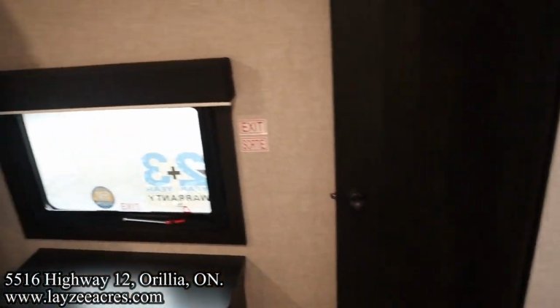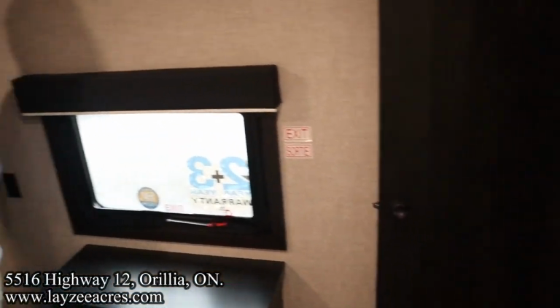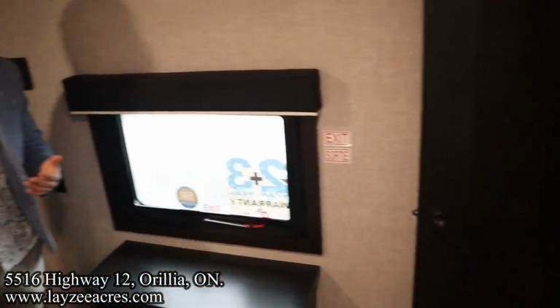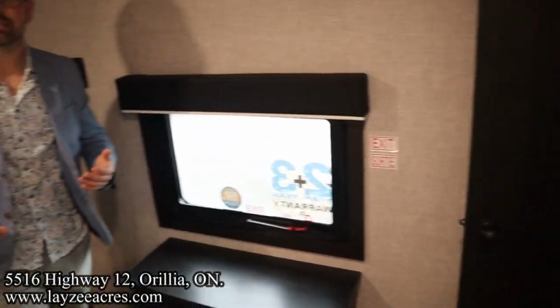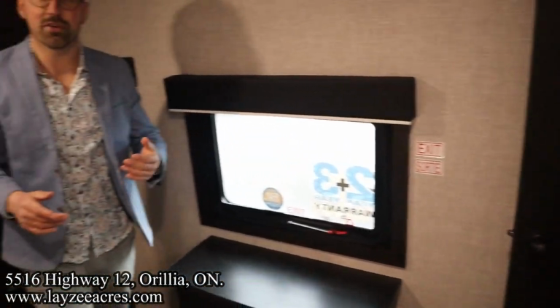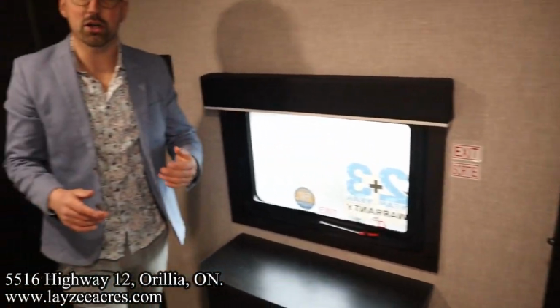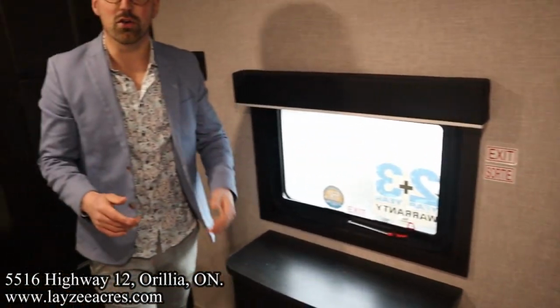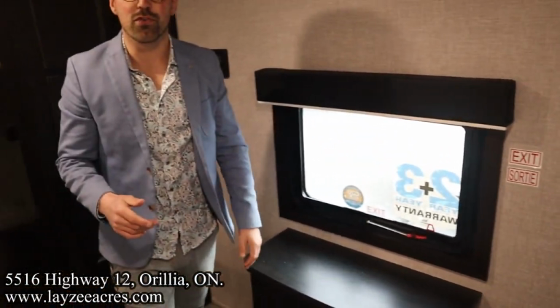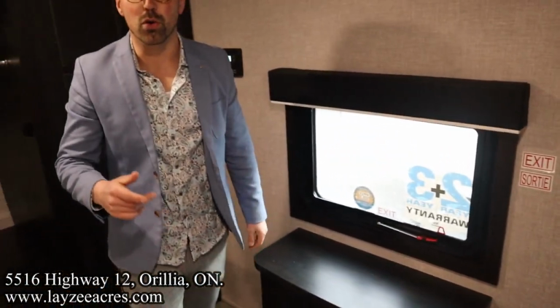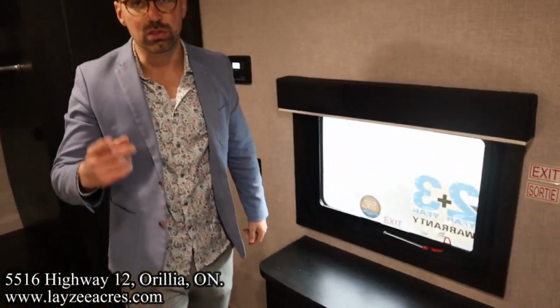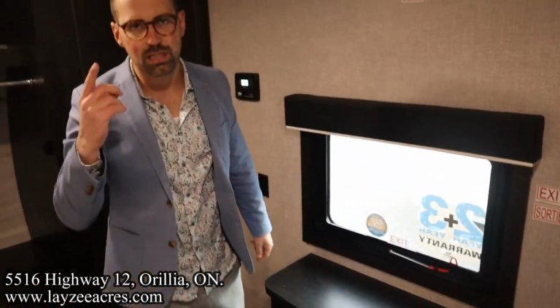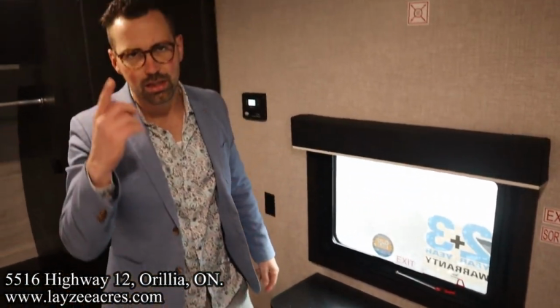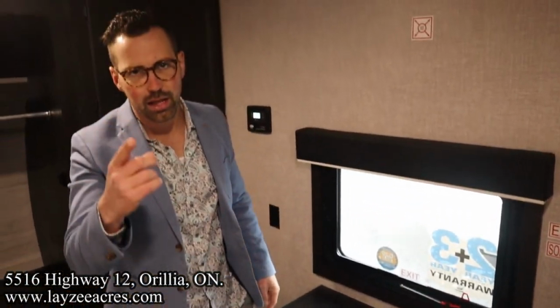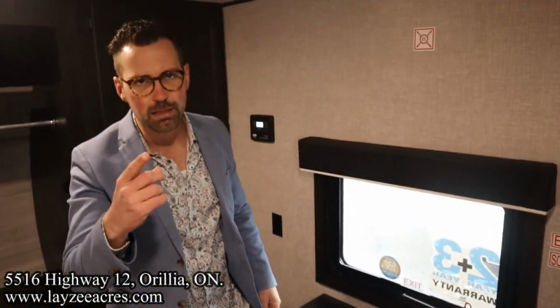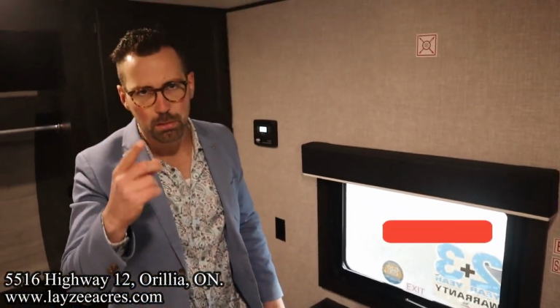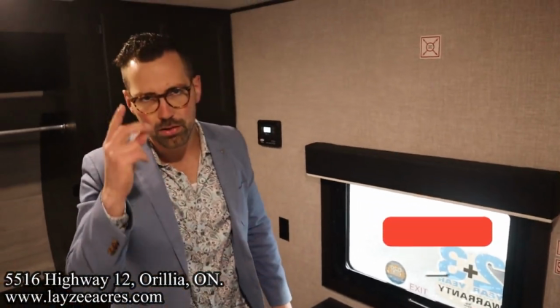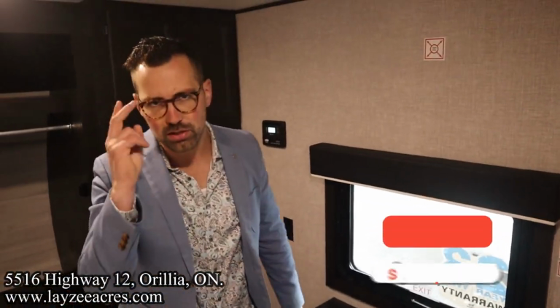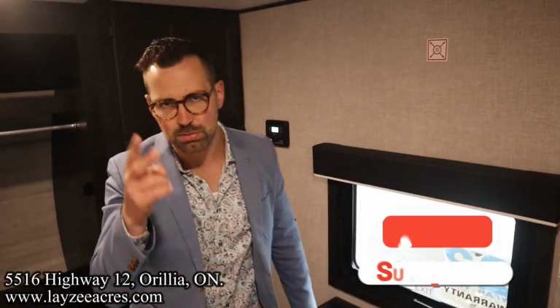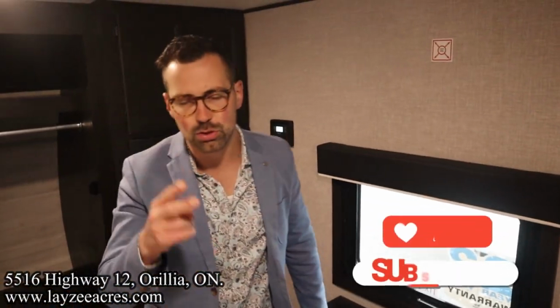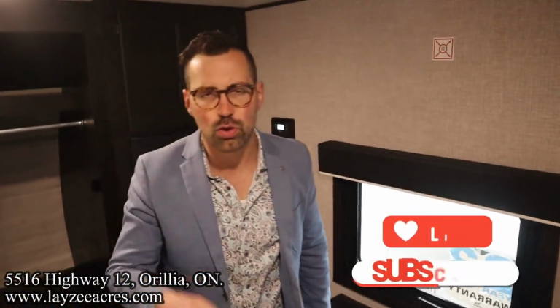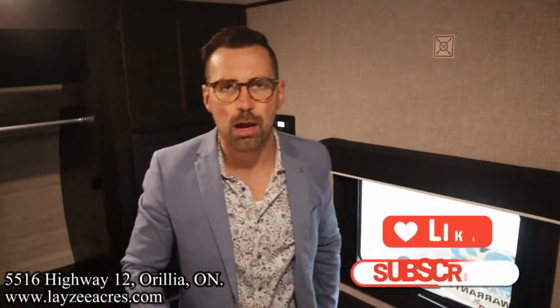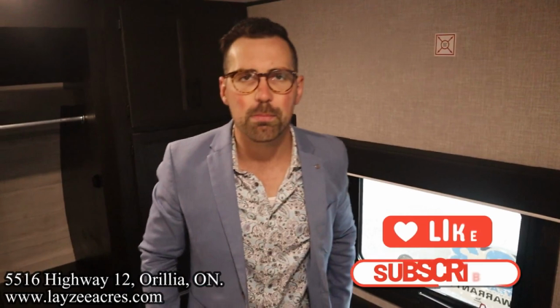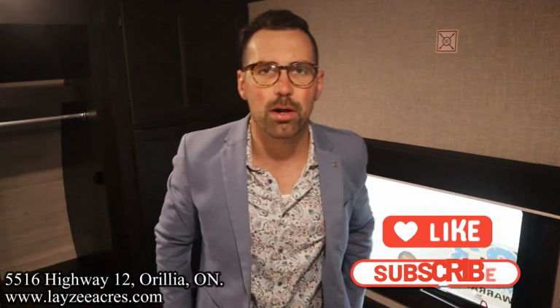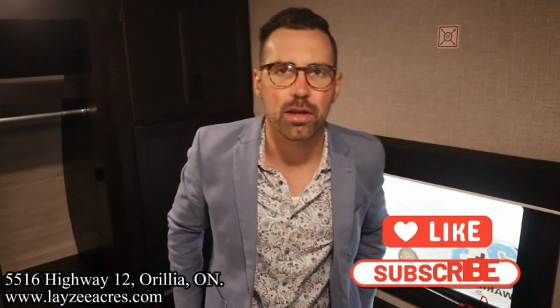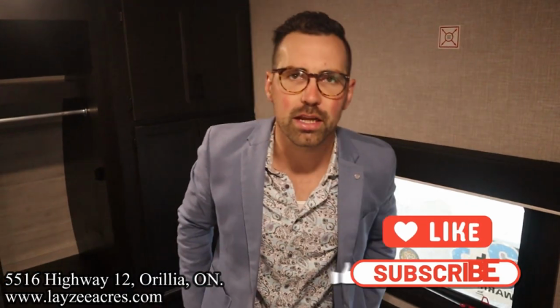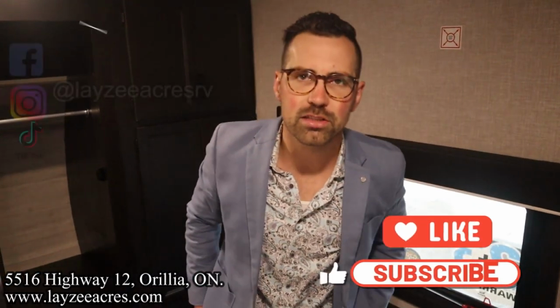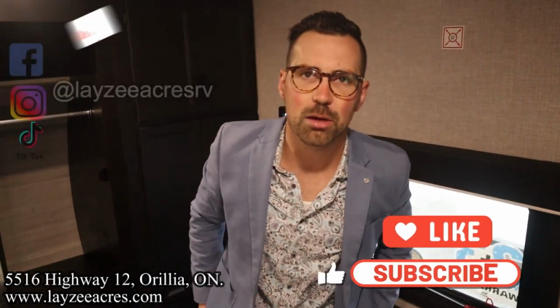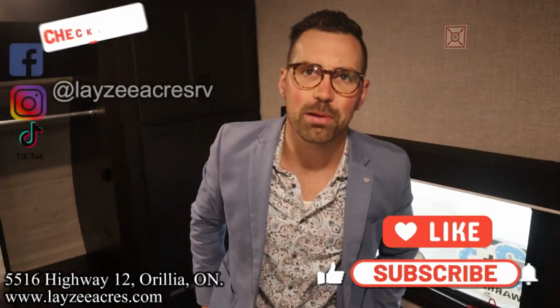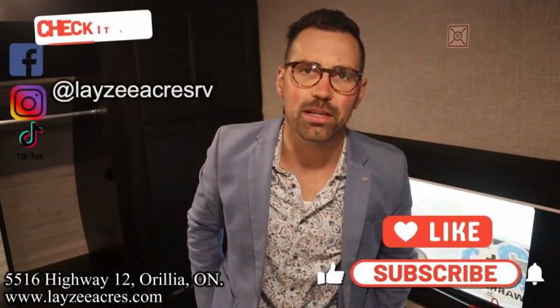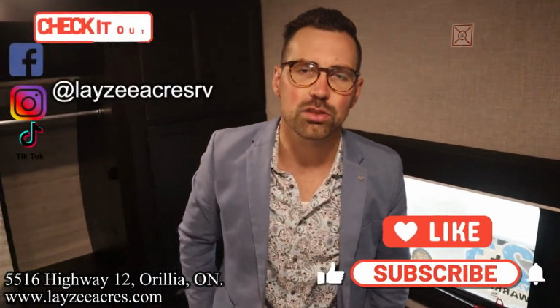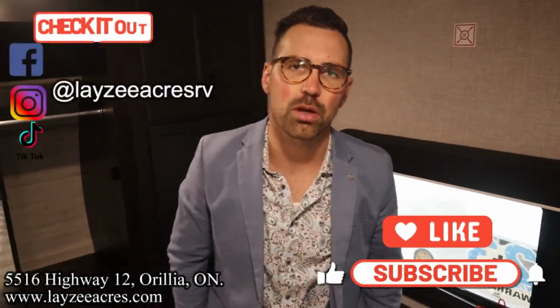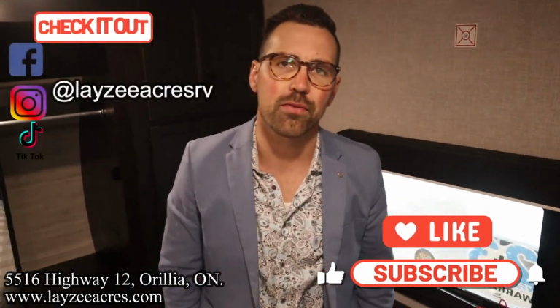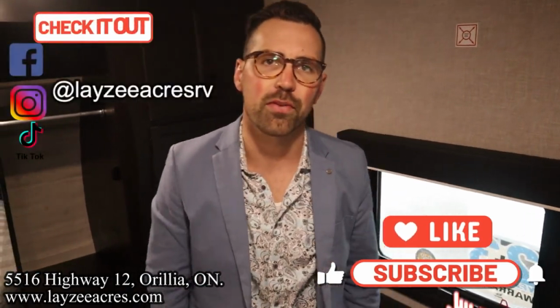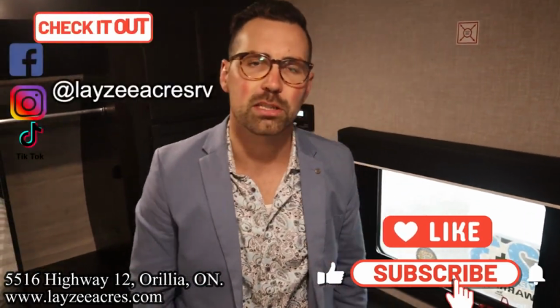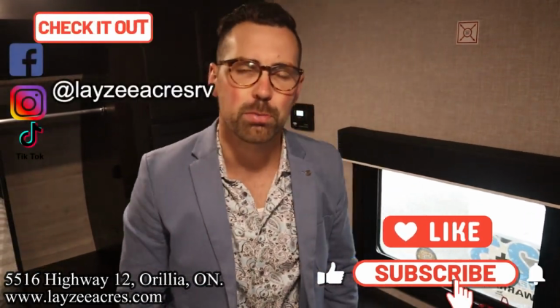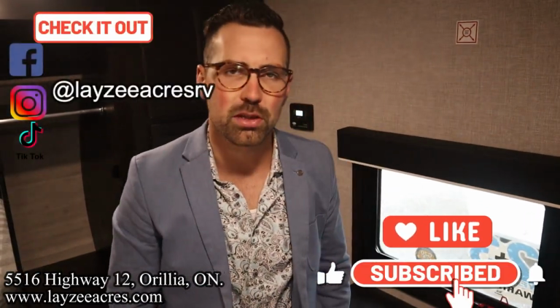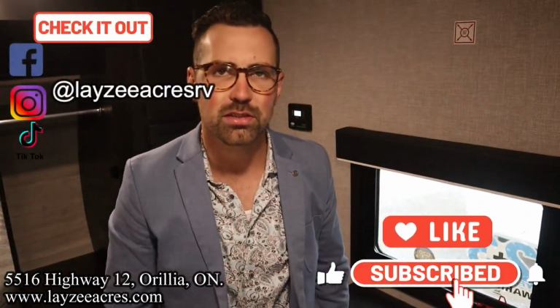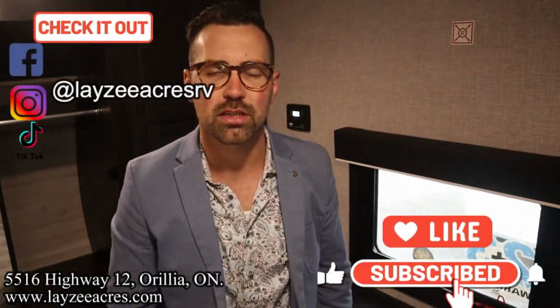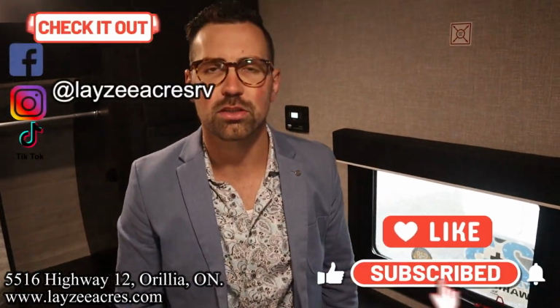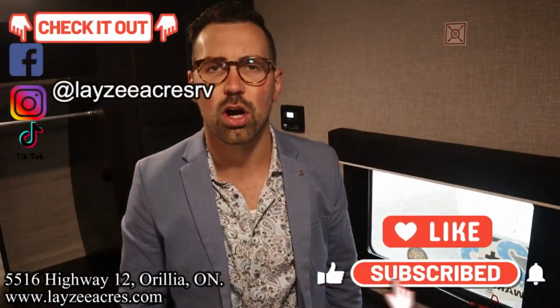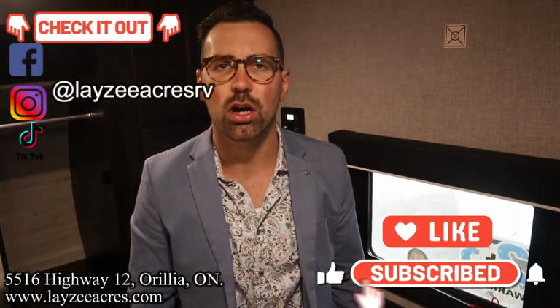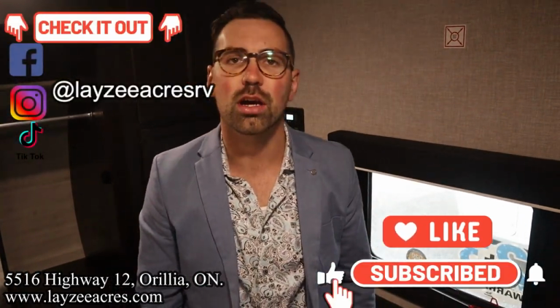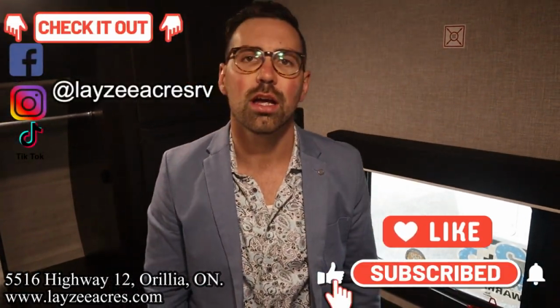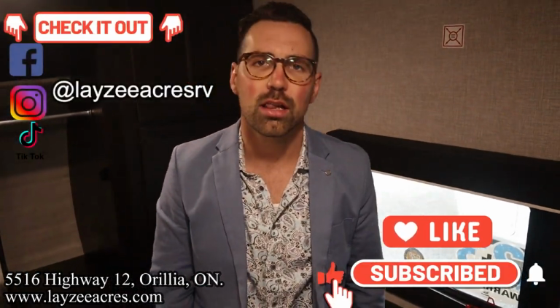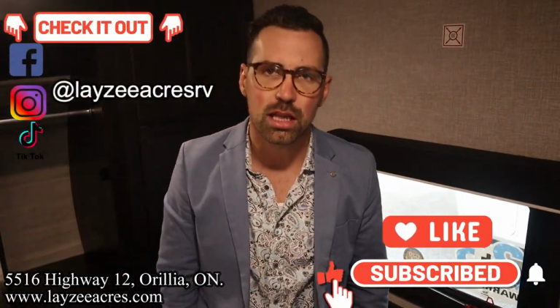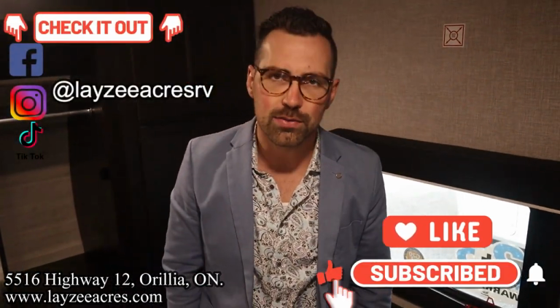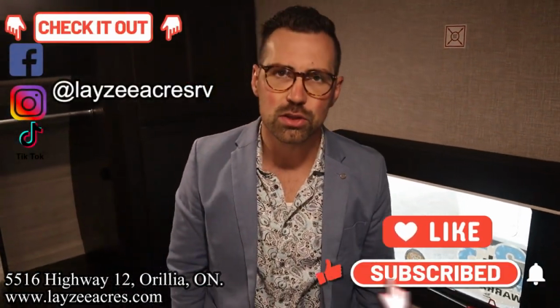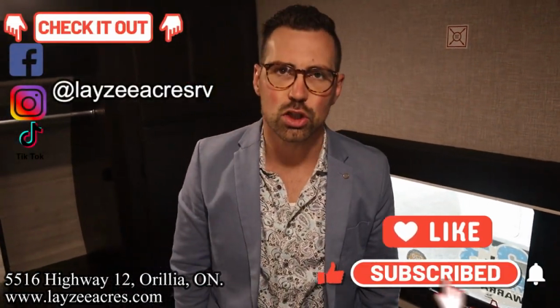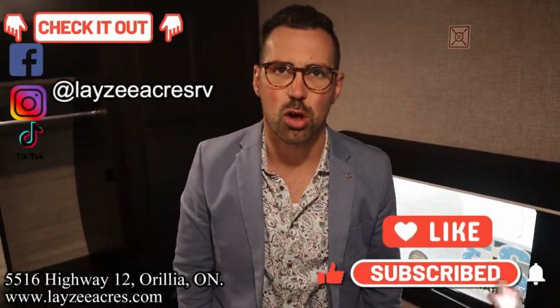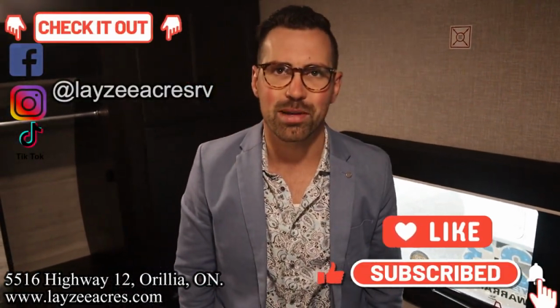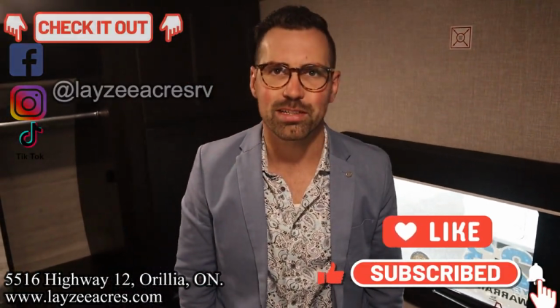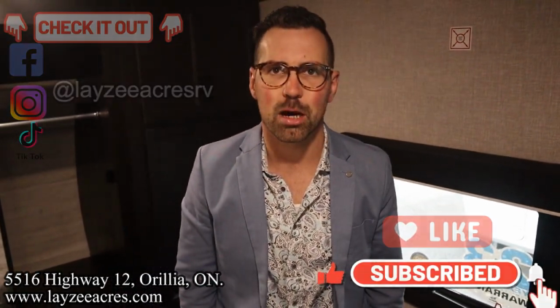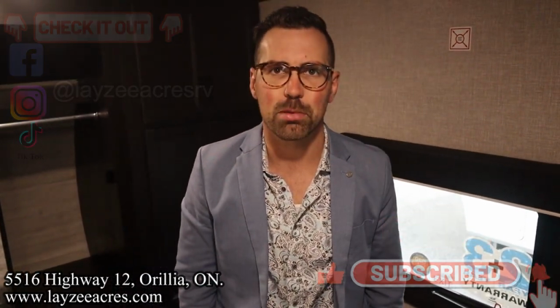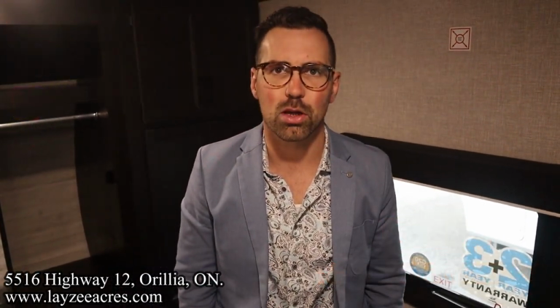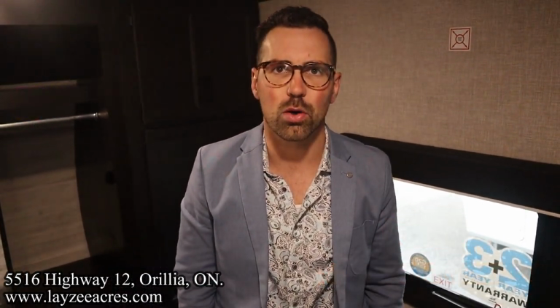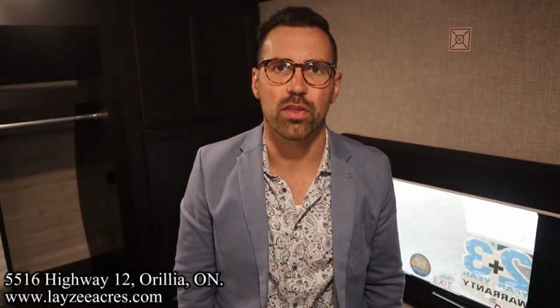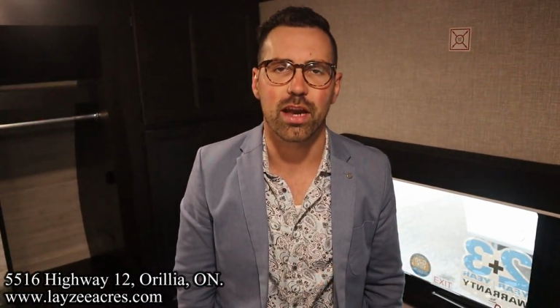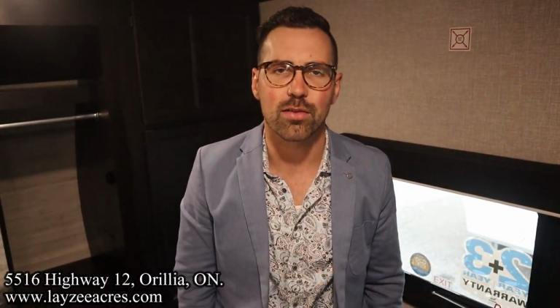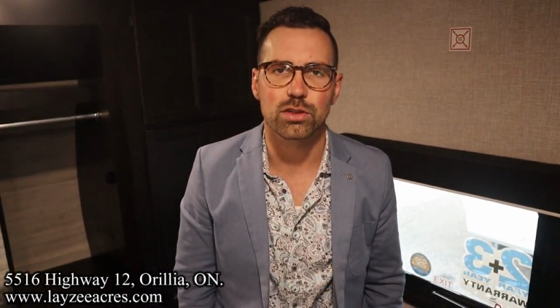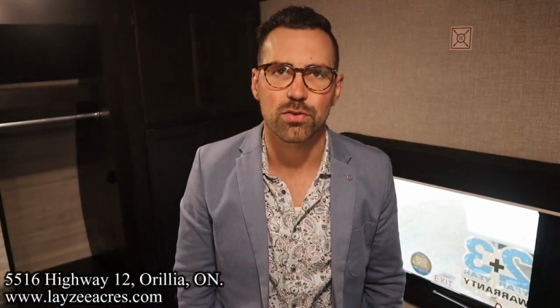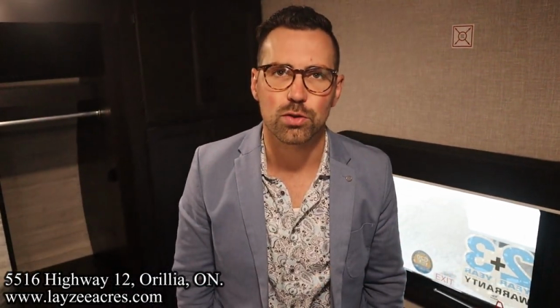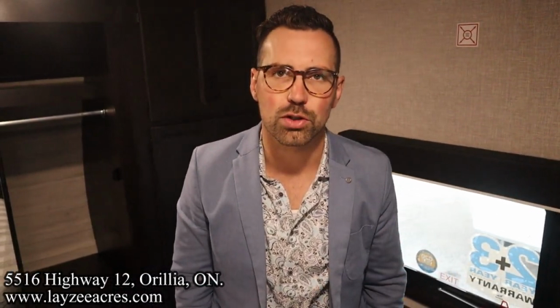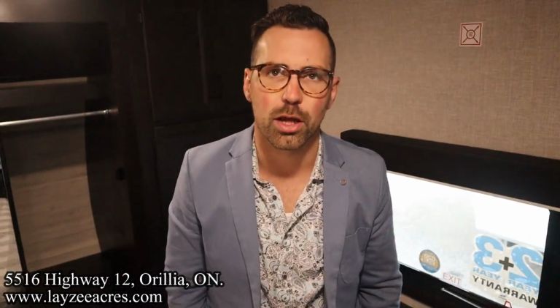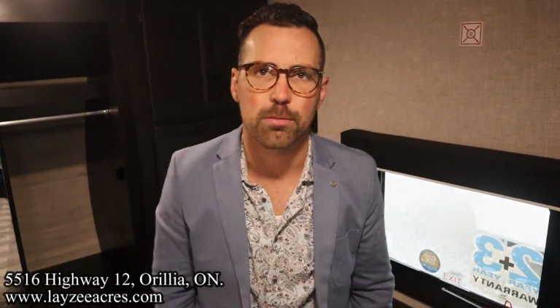That's the video, folks! Hit the like button and the subscribe button, find us on Instagram, Facebook, and TikTok, leave a comment down below, and have yourself a good day.